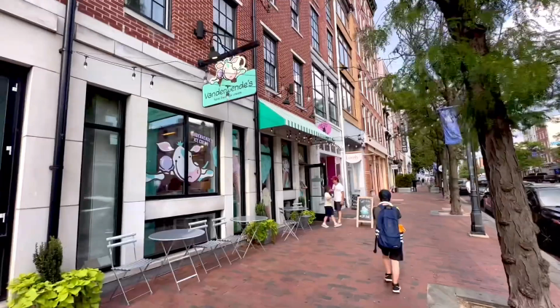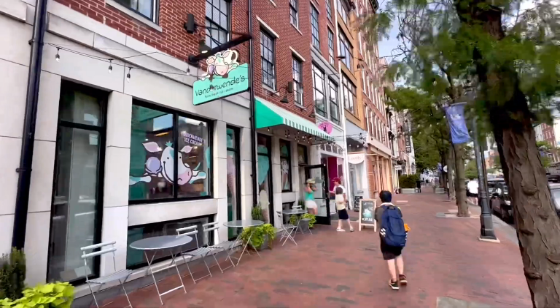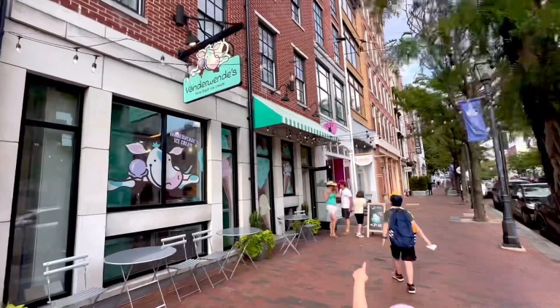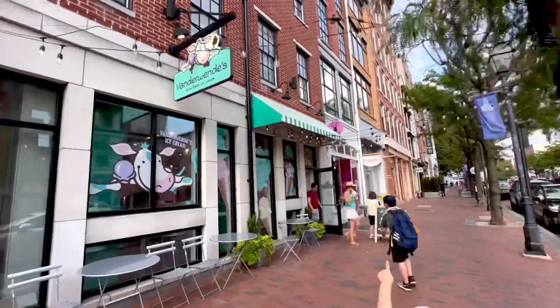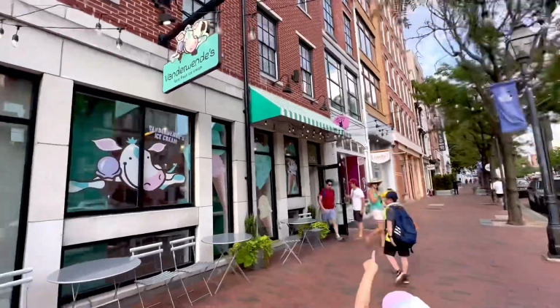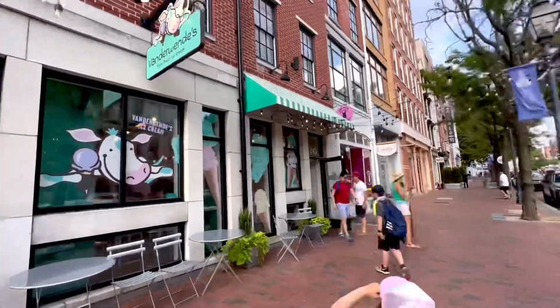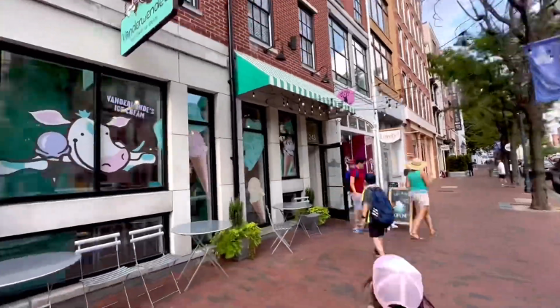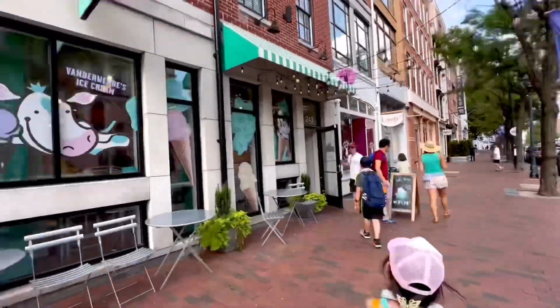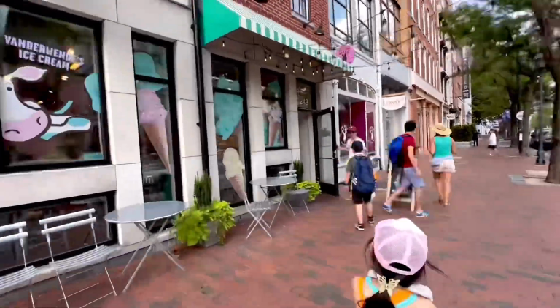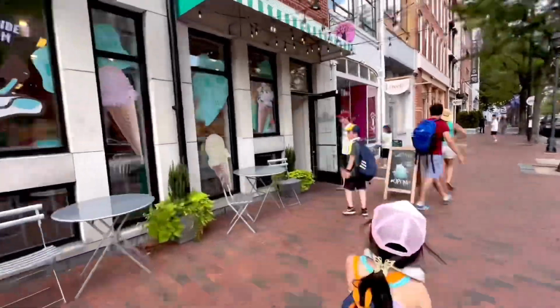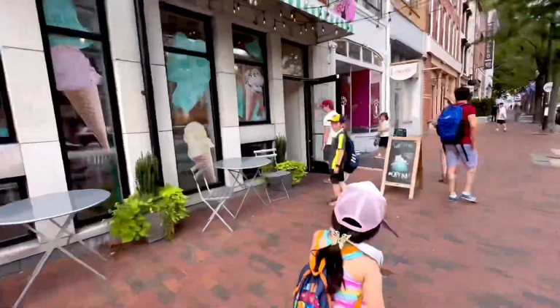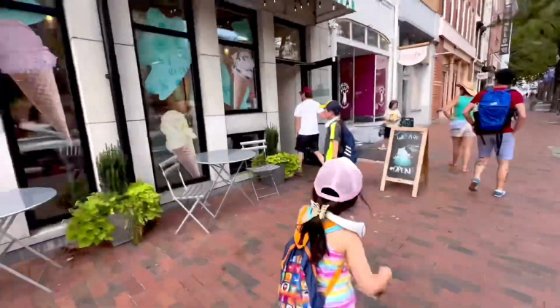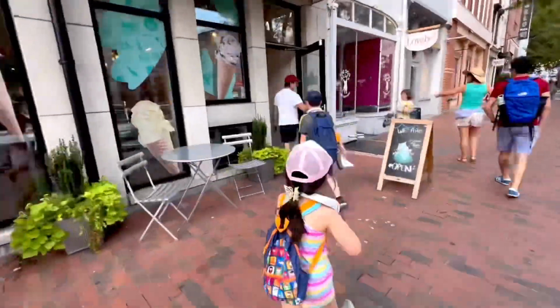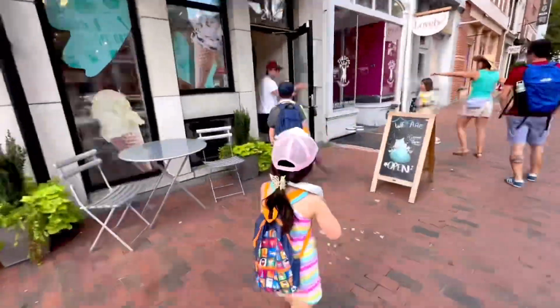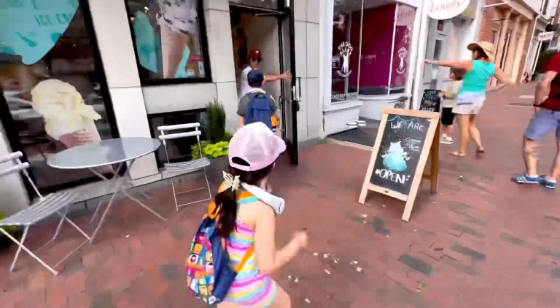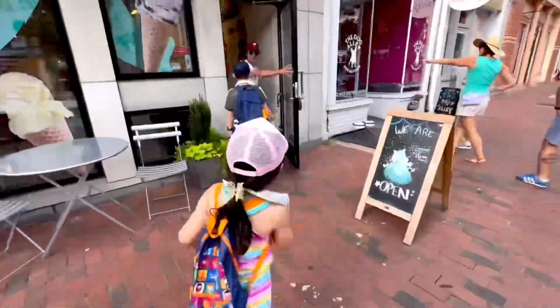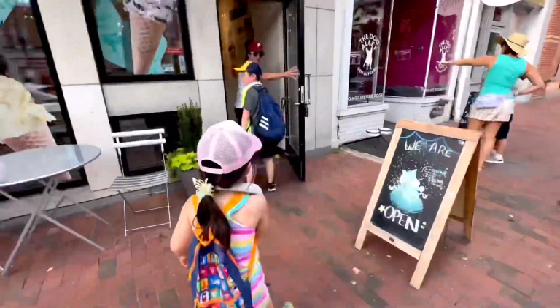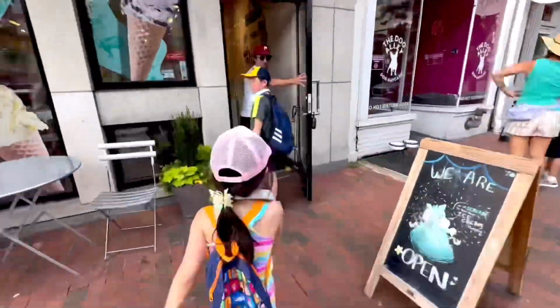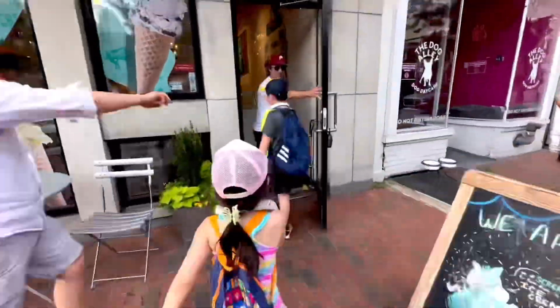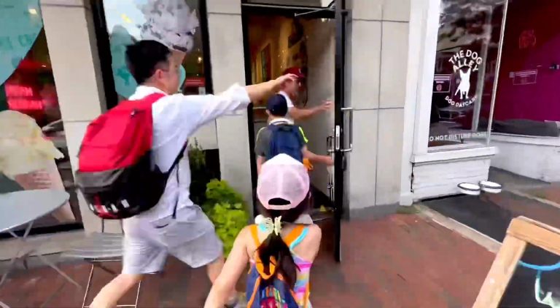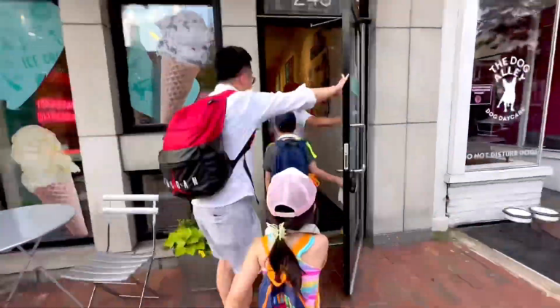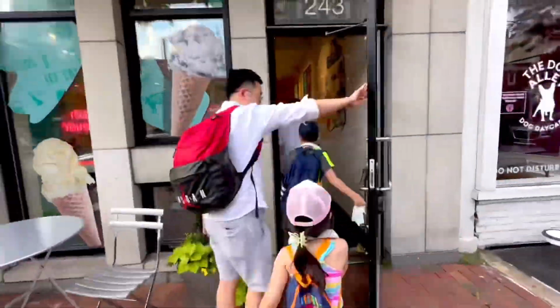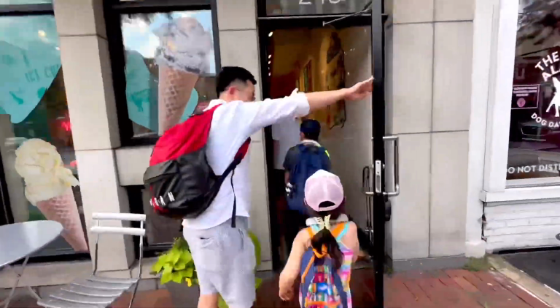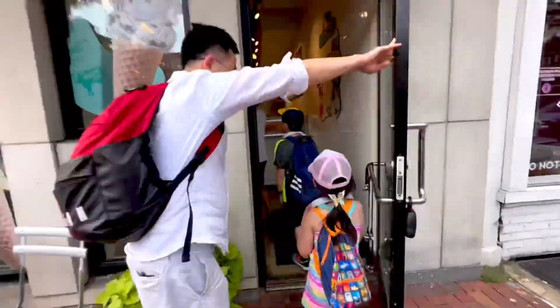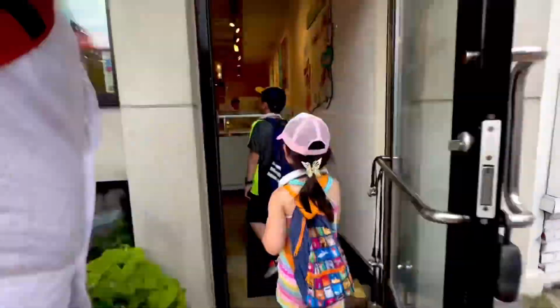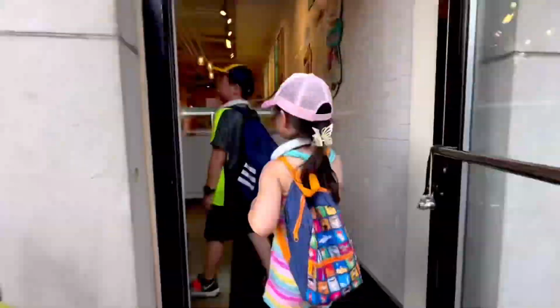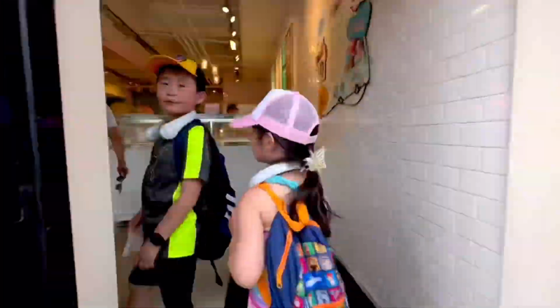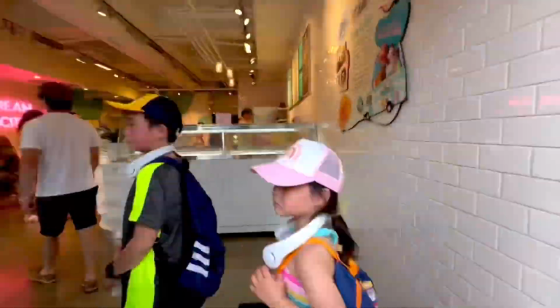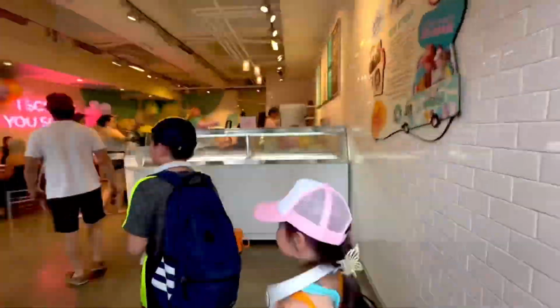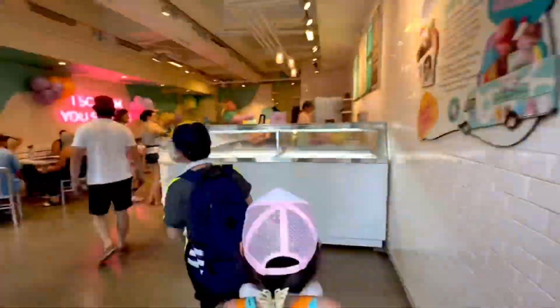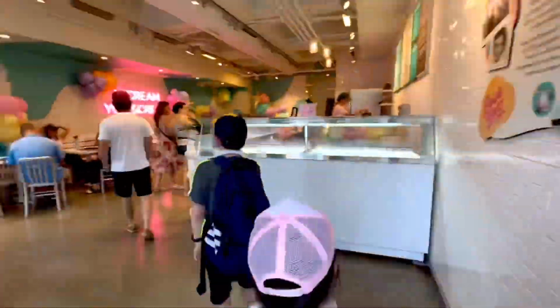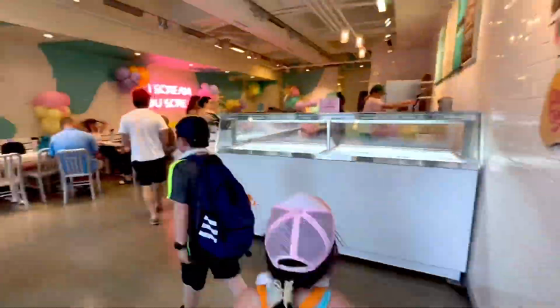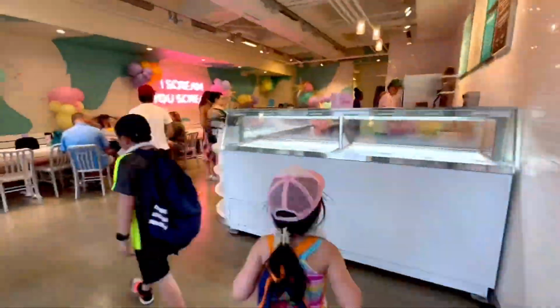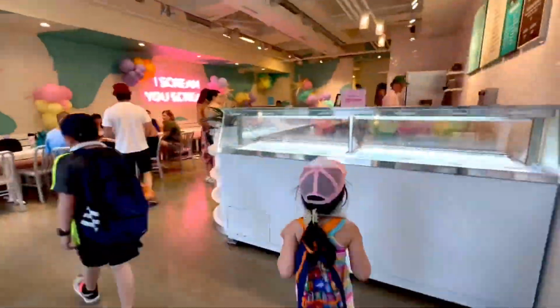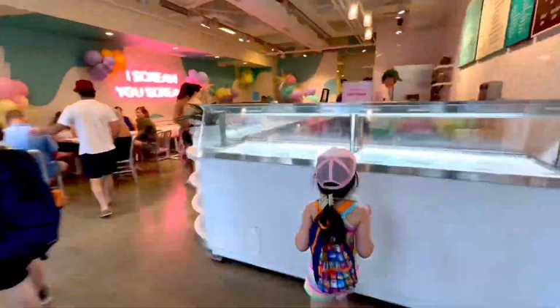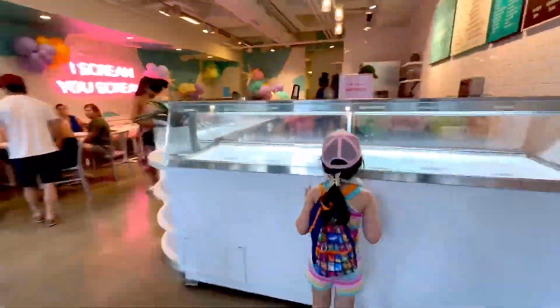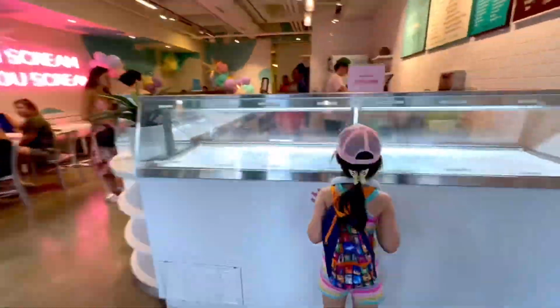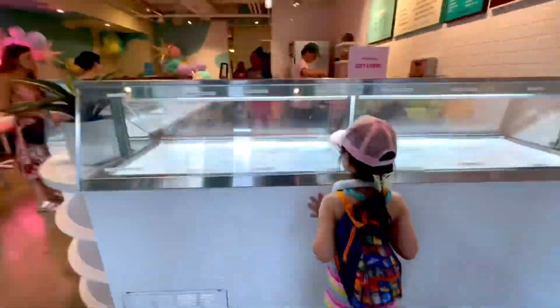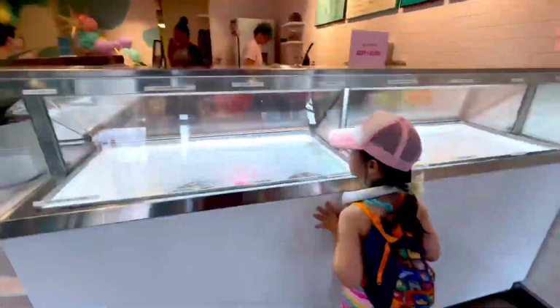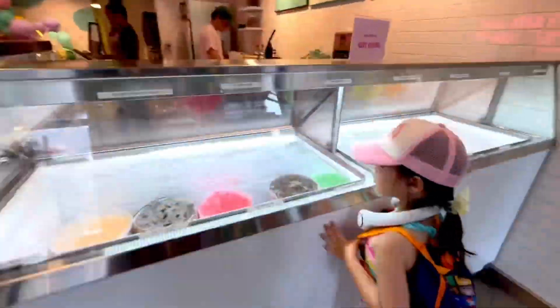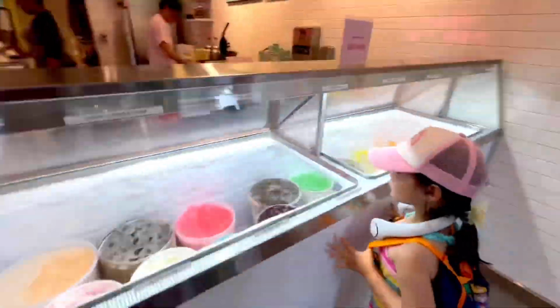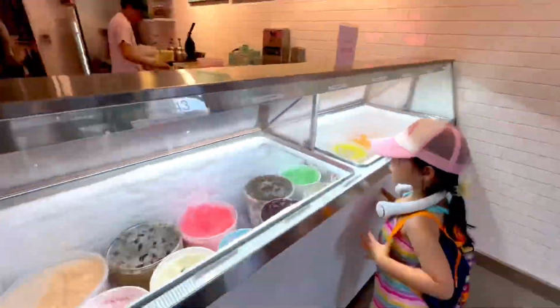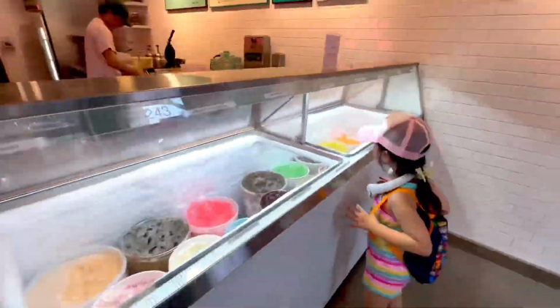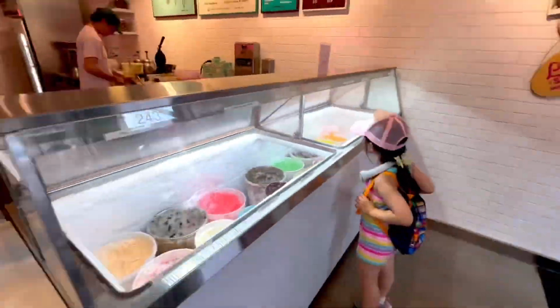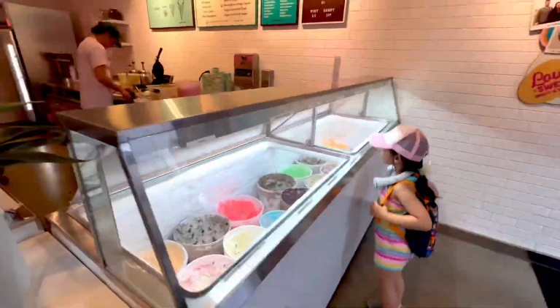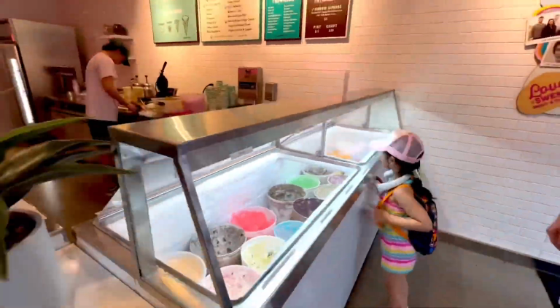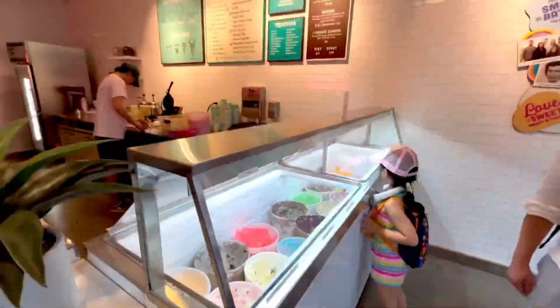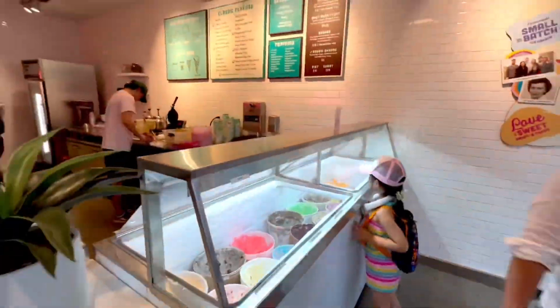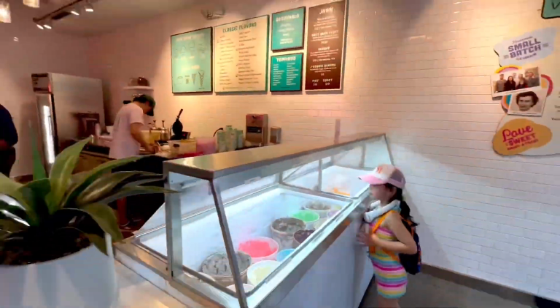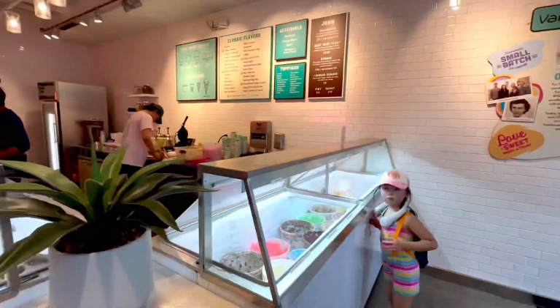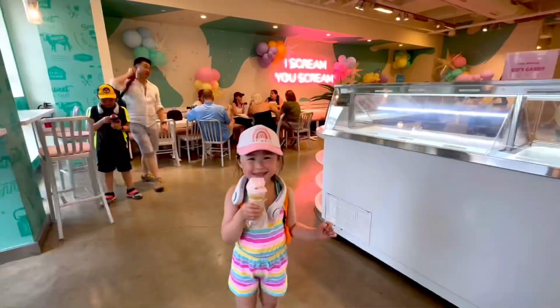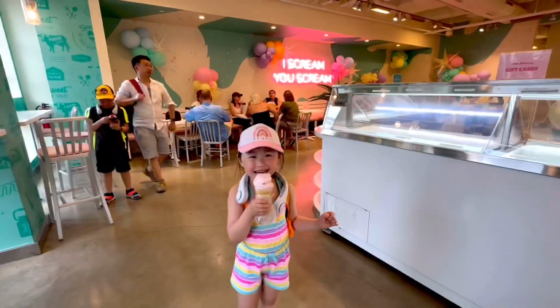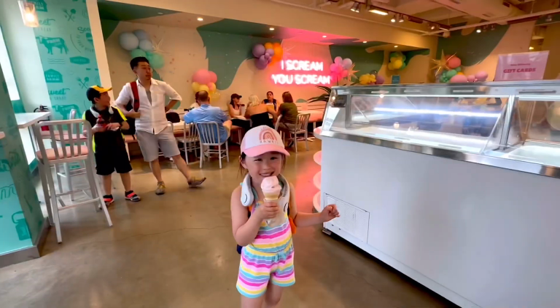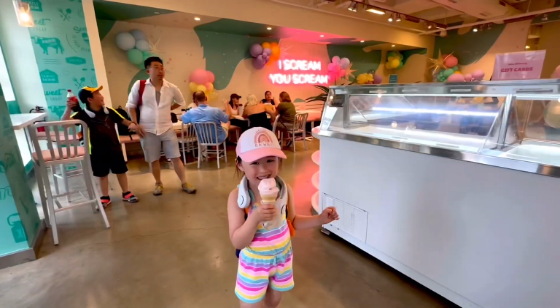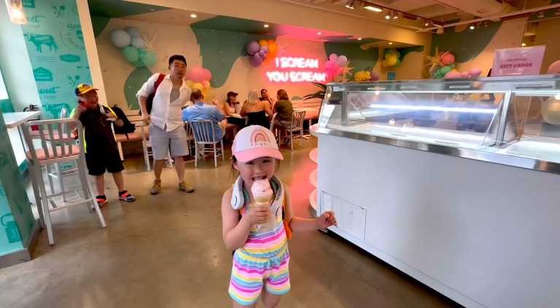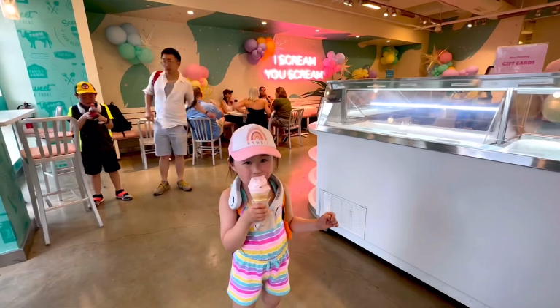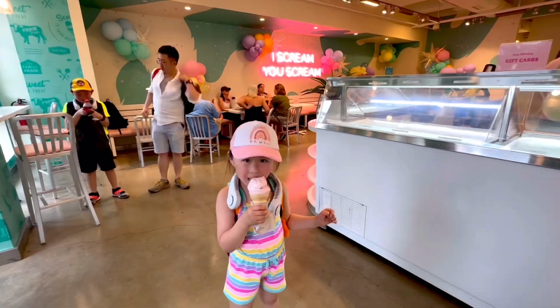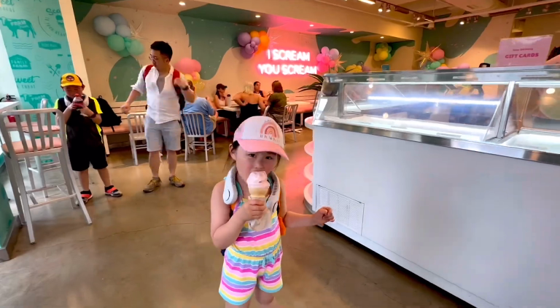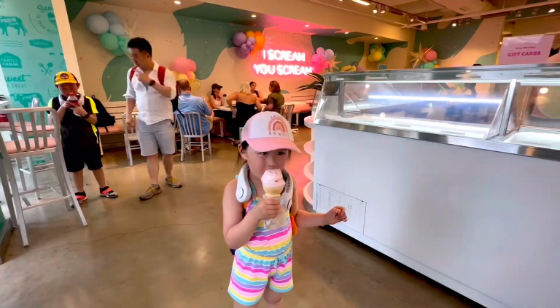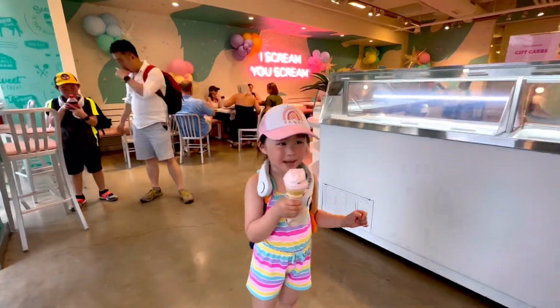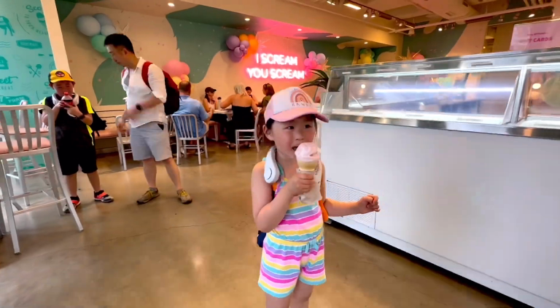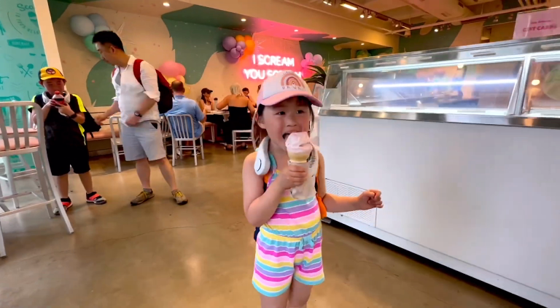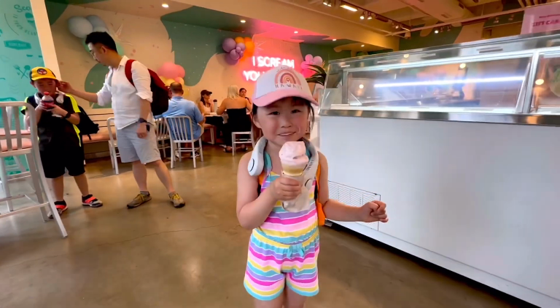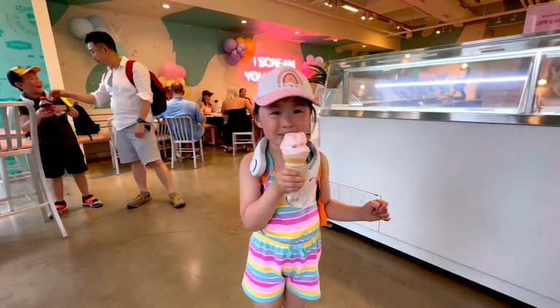Stopping at Vanderwin Farm Creamery for ice cream. Their ice cream is known for its creamy texture and delicious flavors.